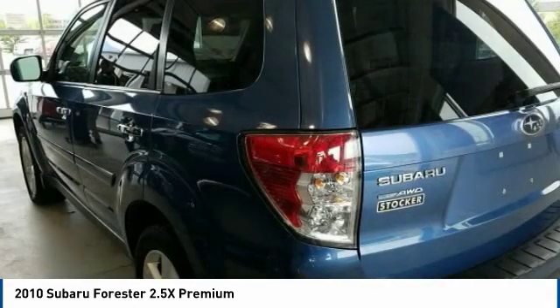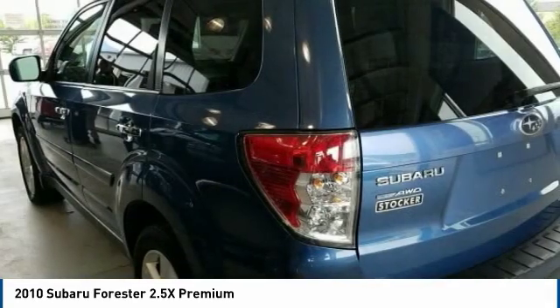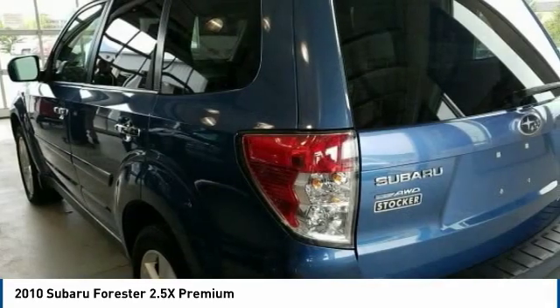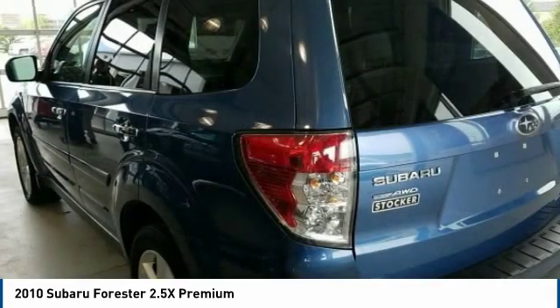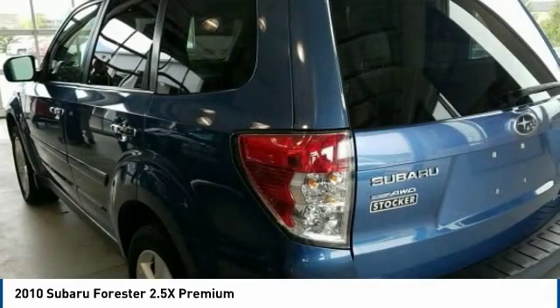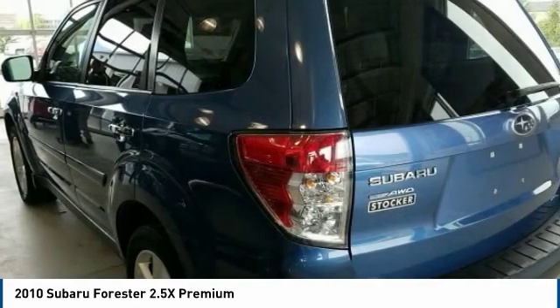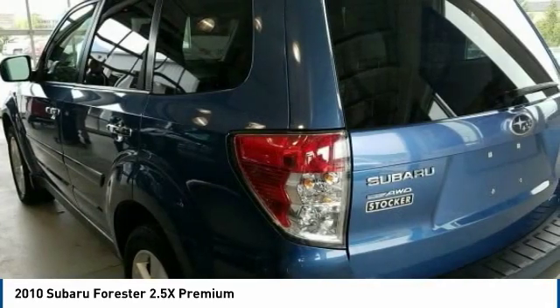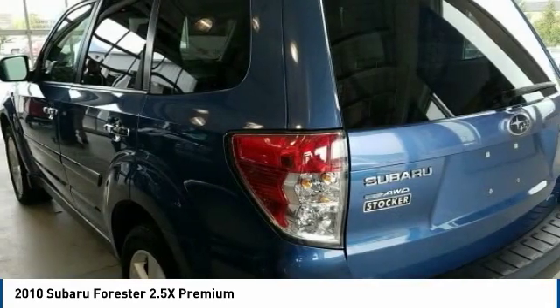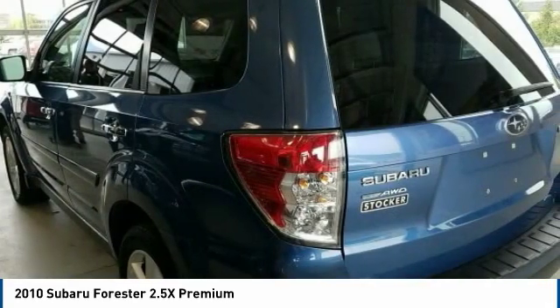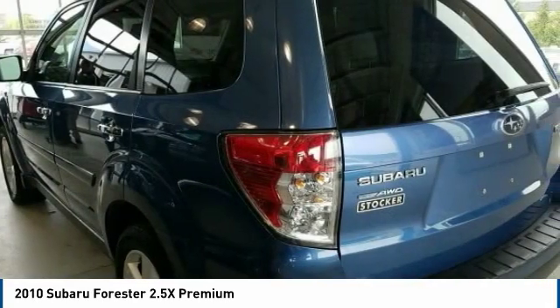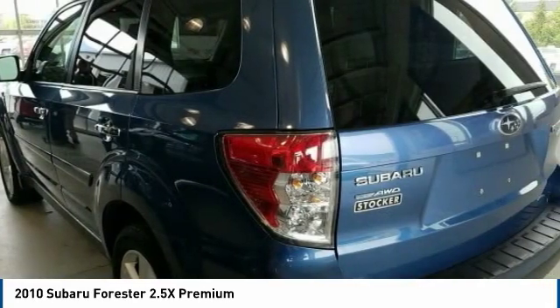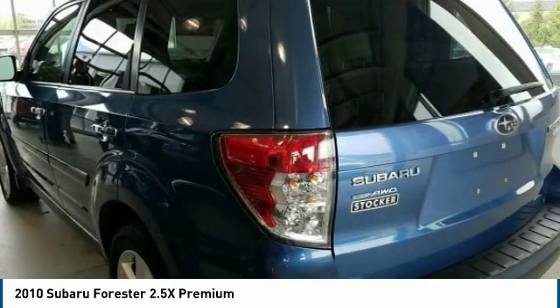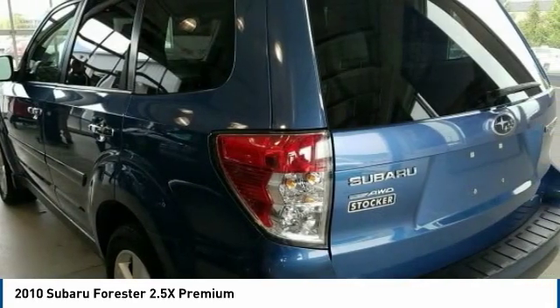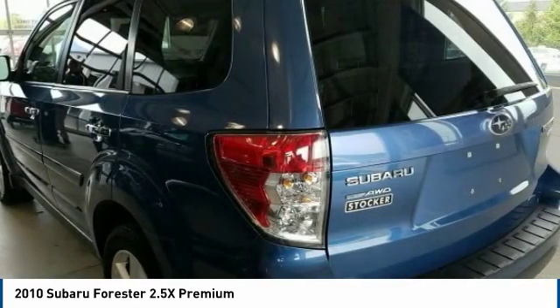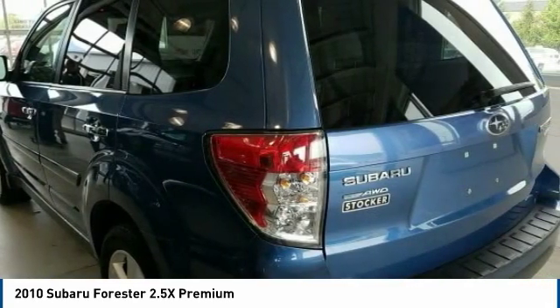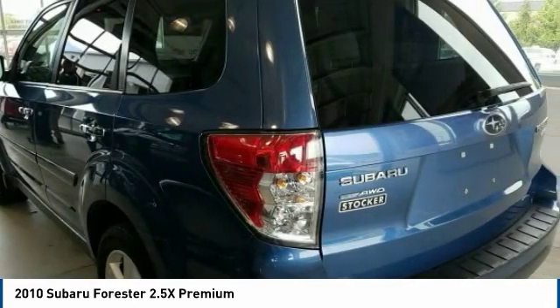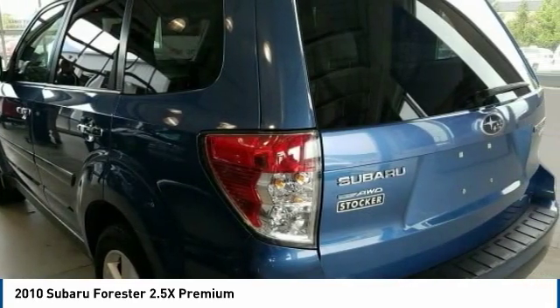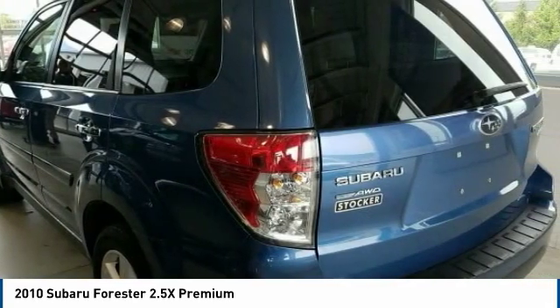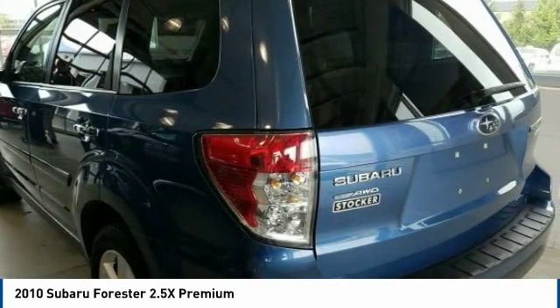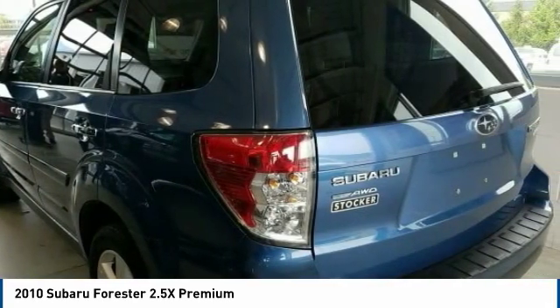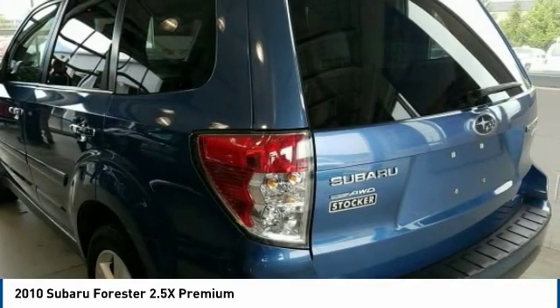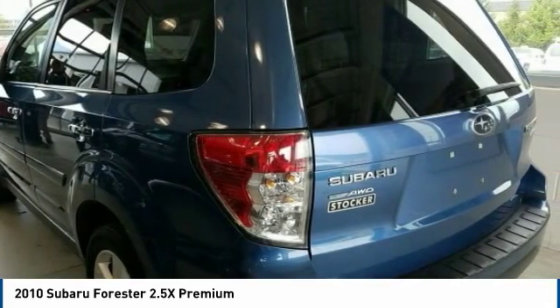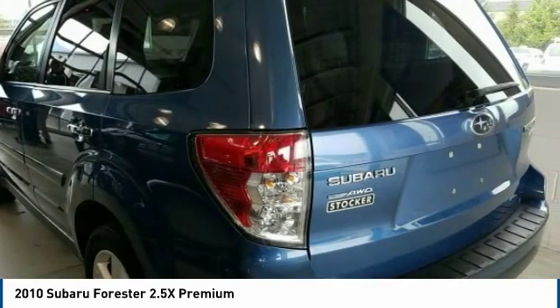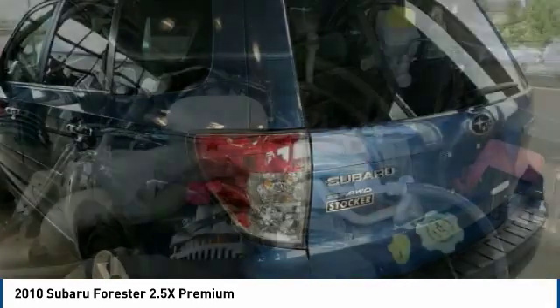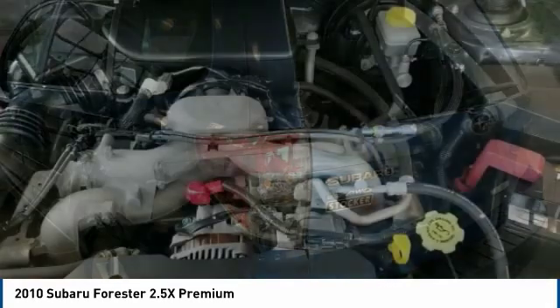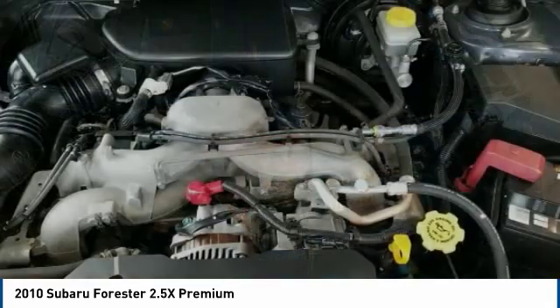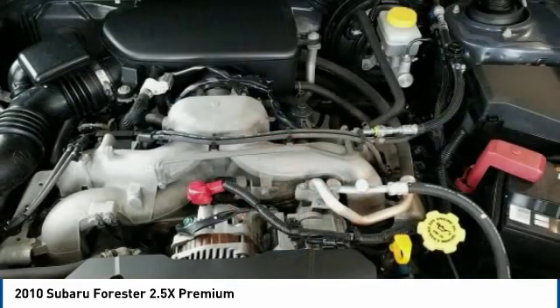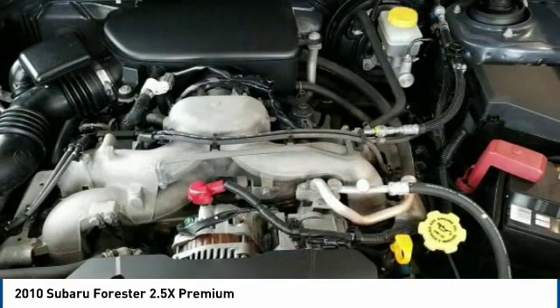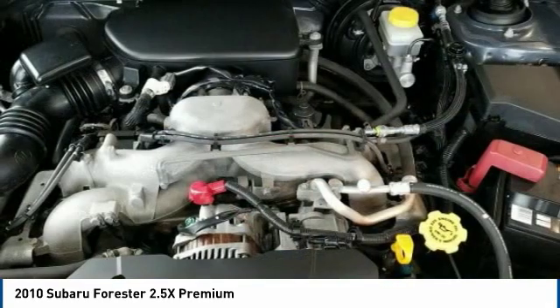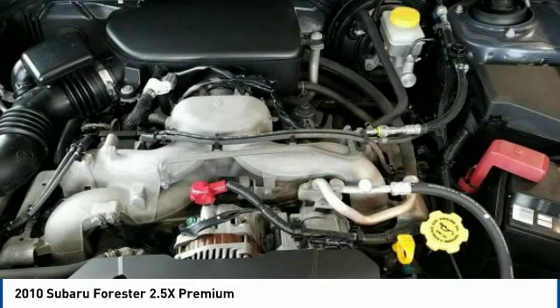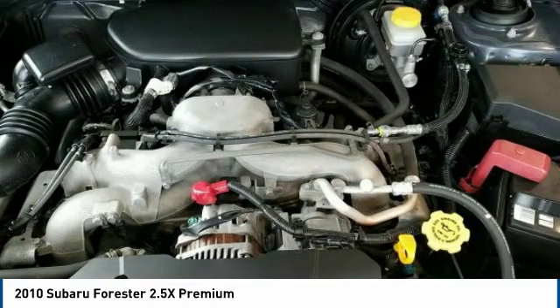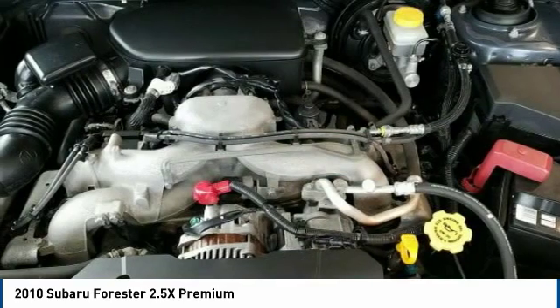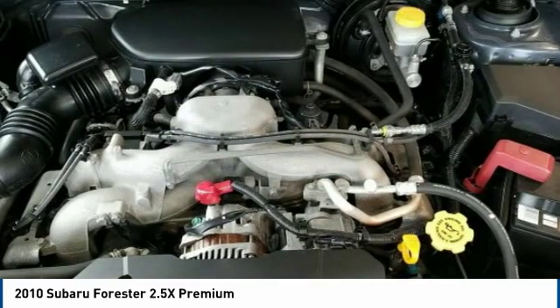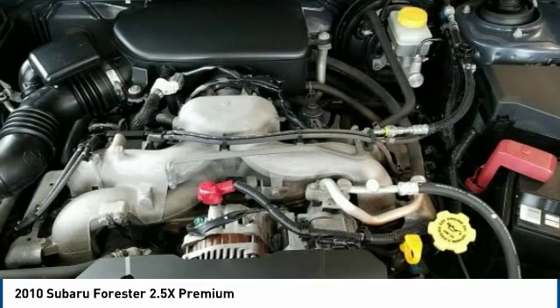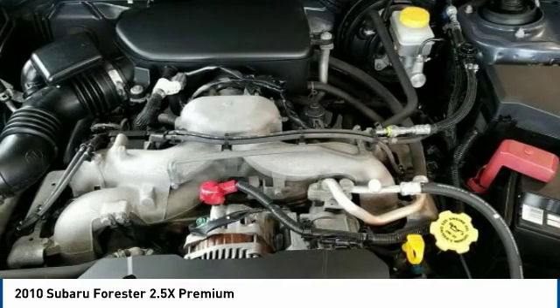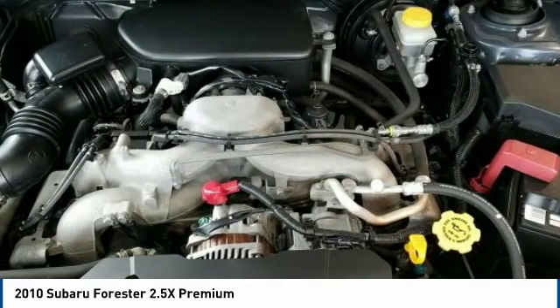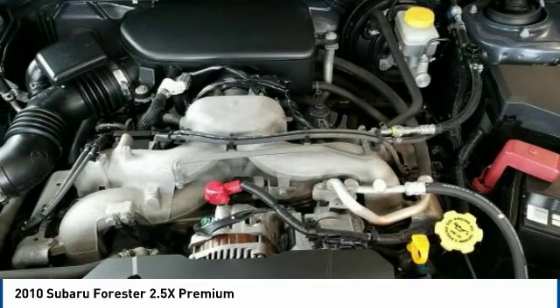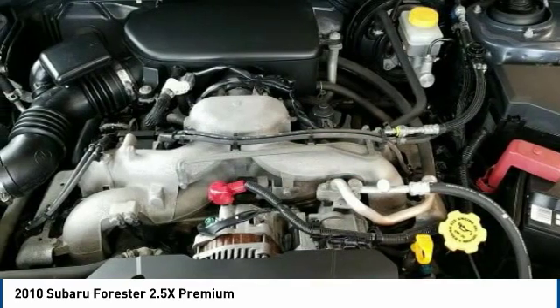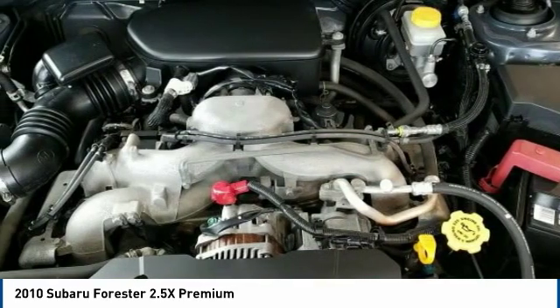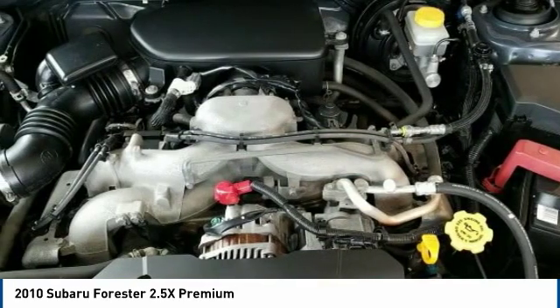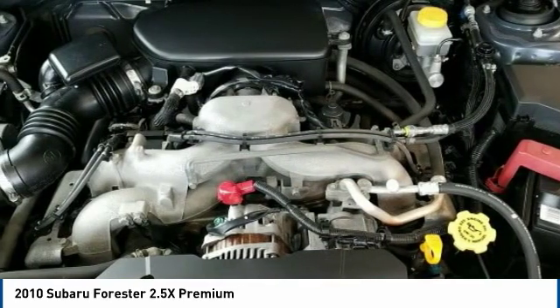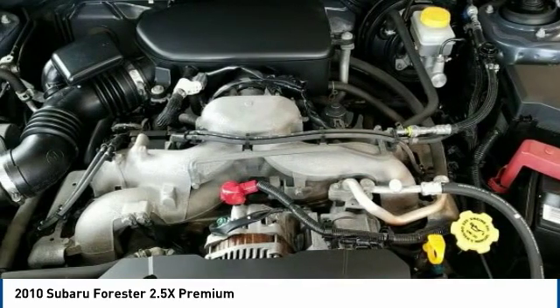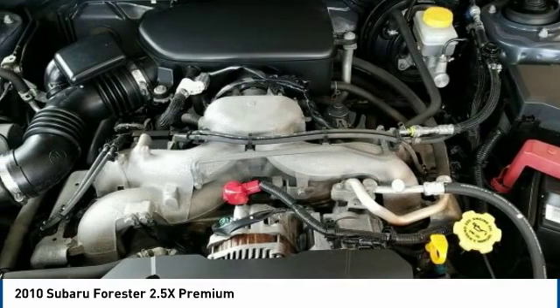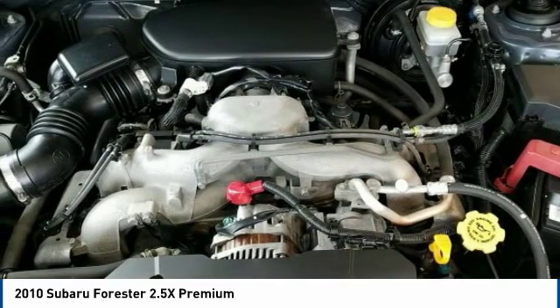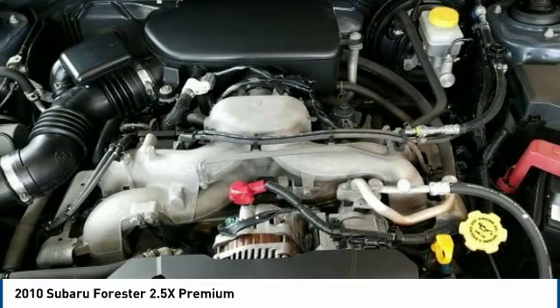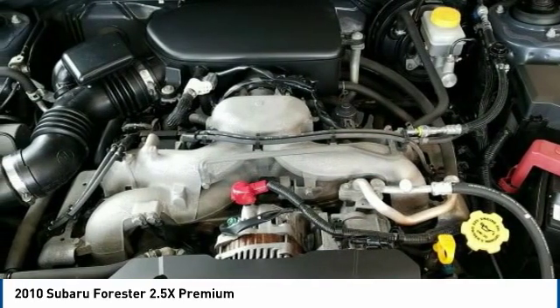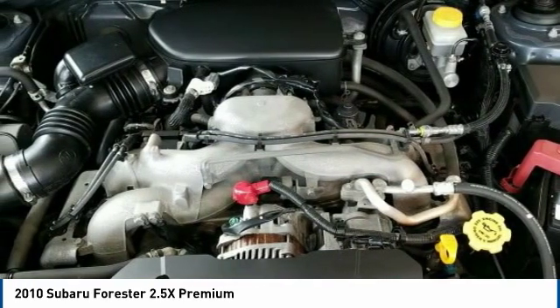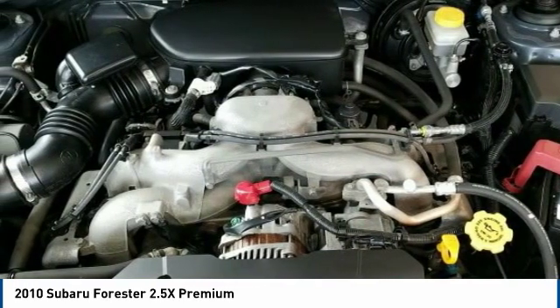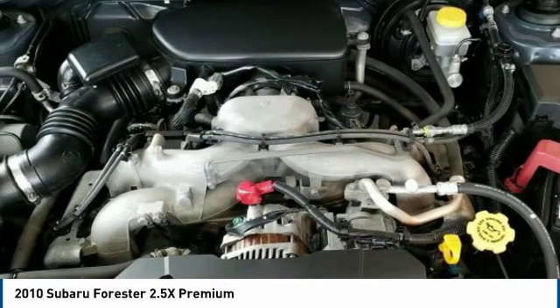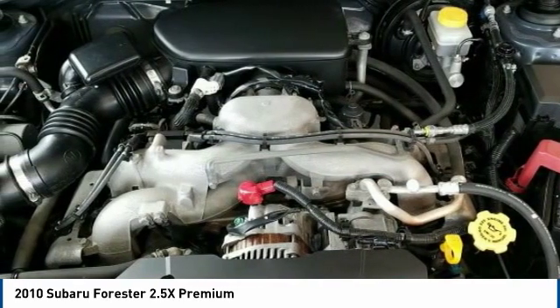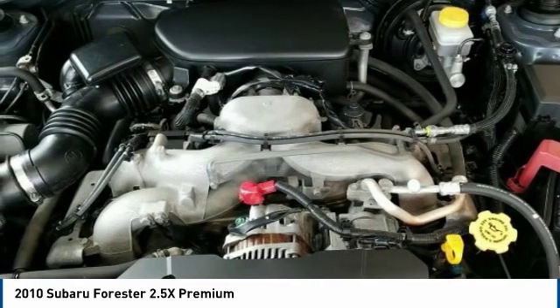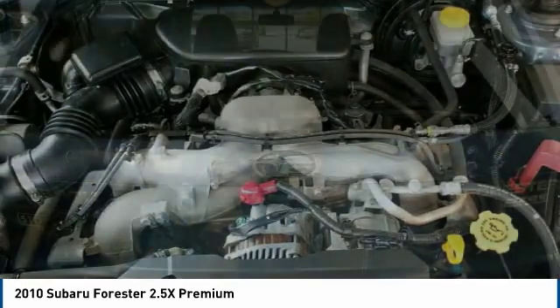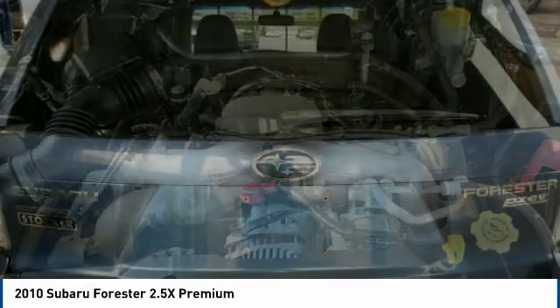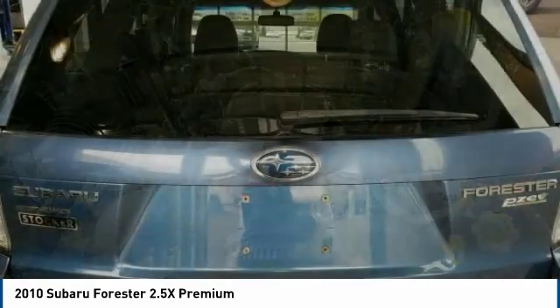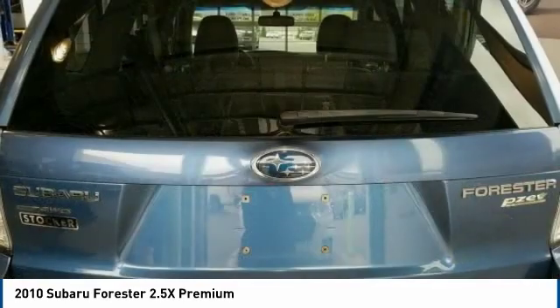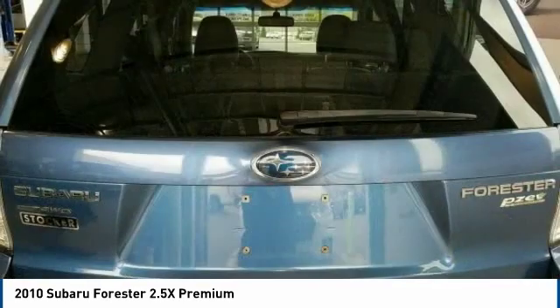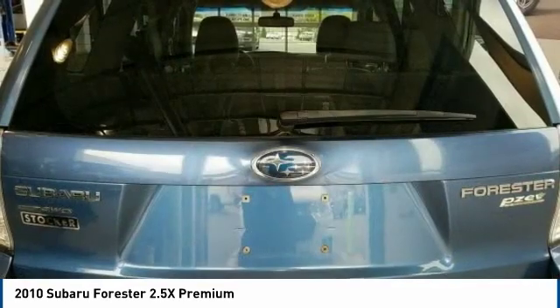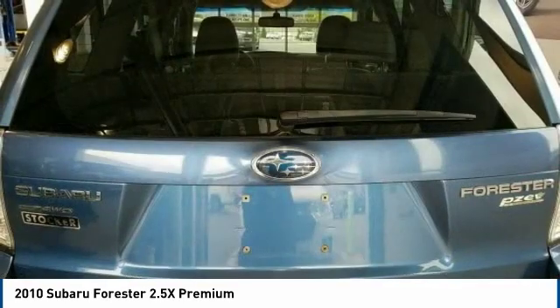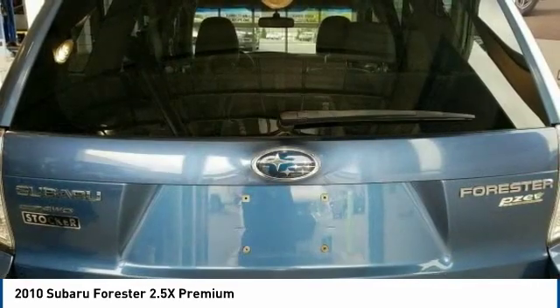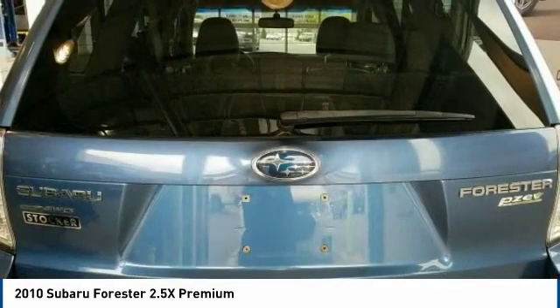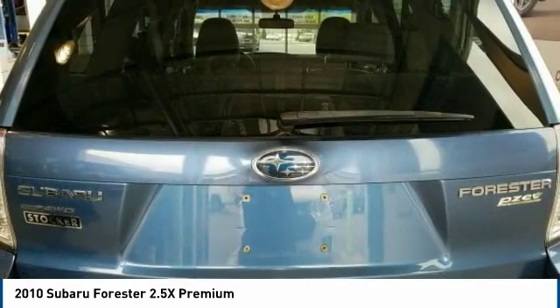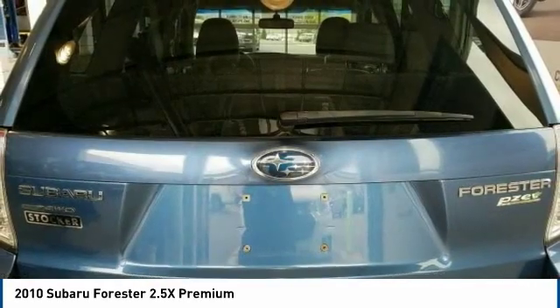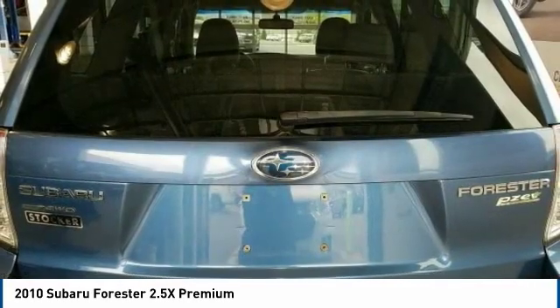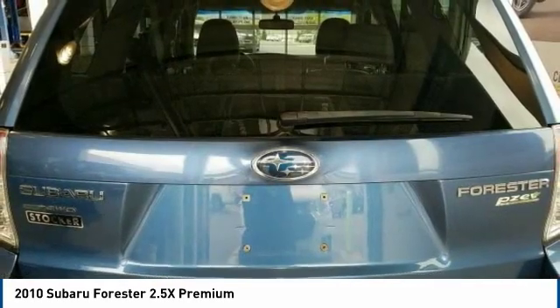Tires — front performance, tires — rear performance. Your new ride is just a phone call away.